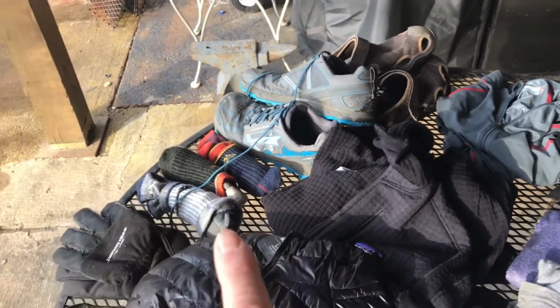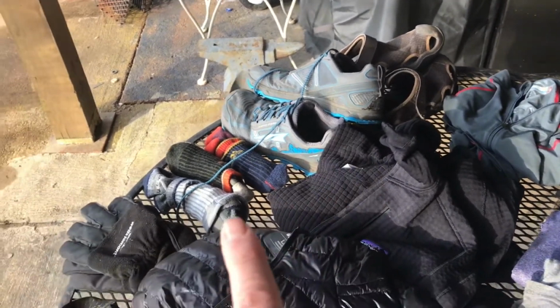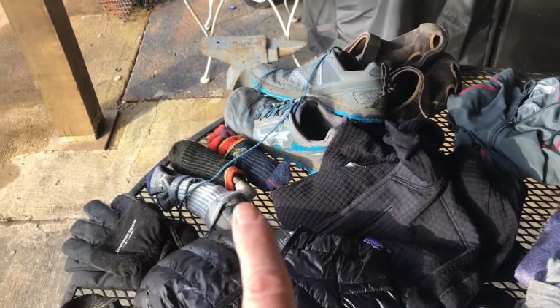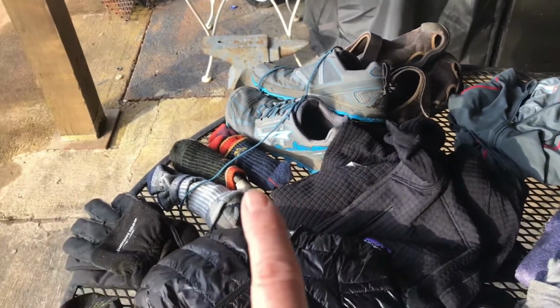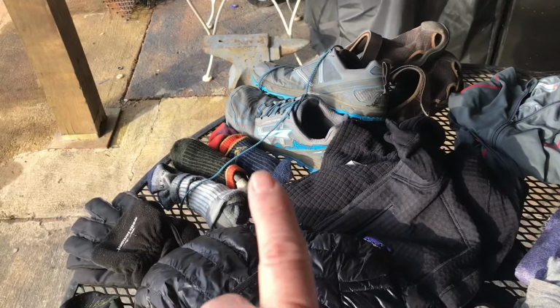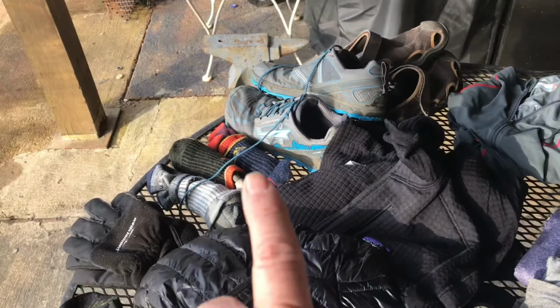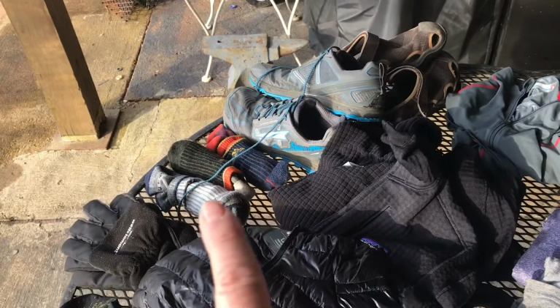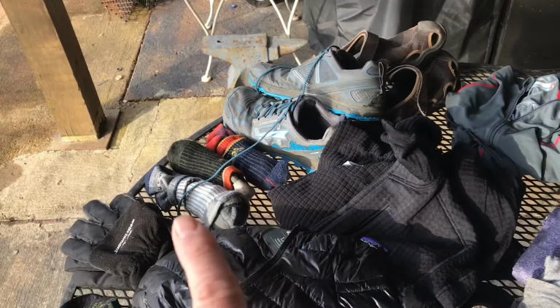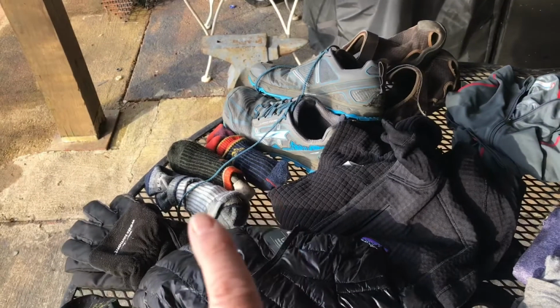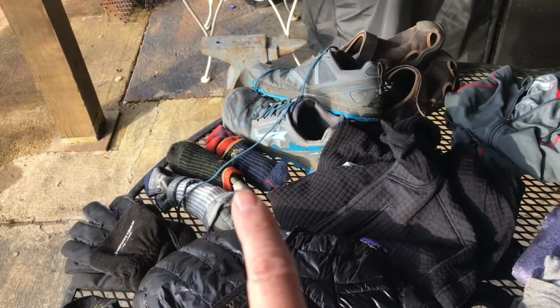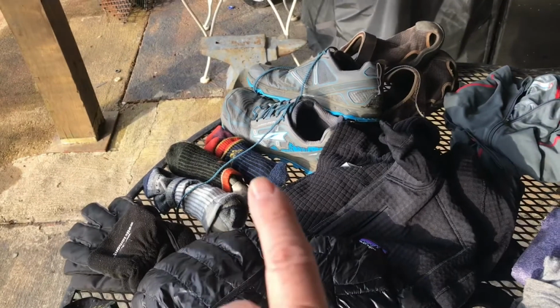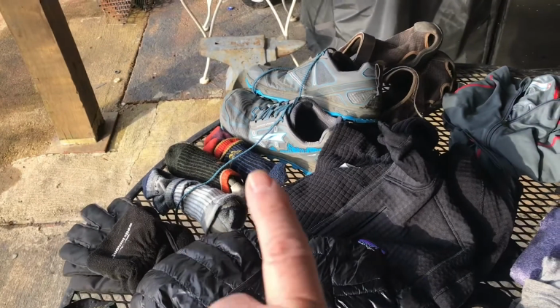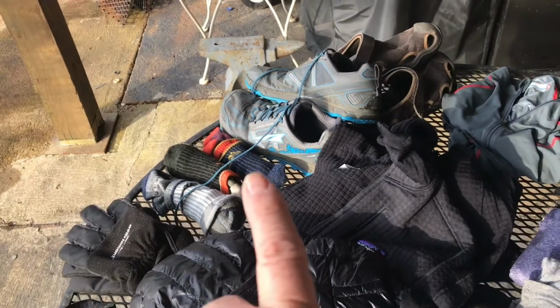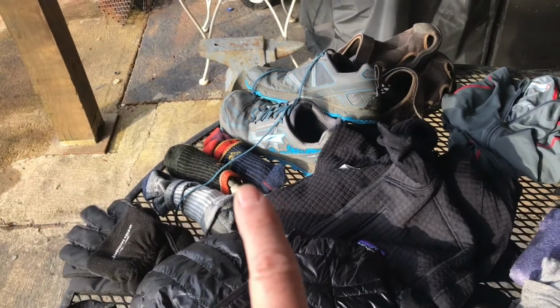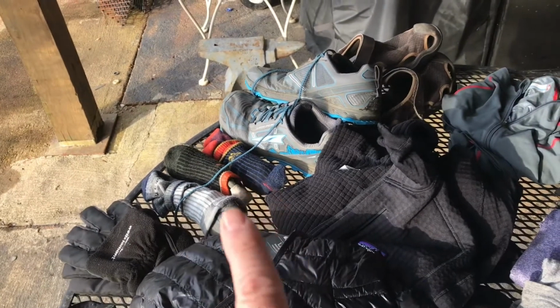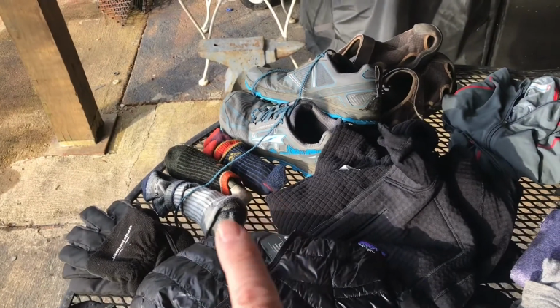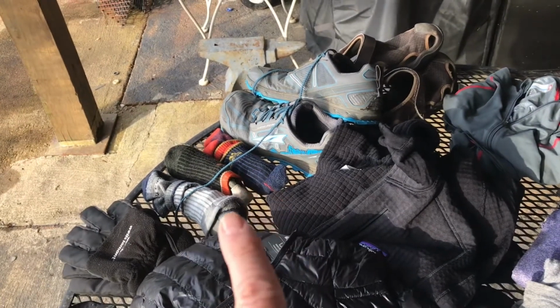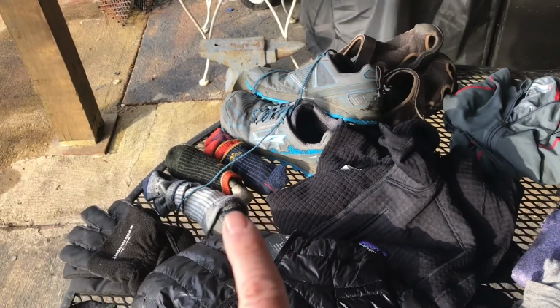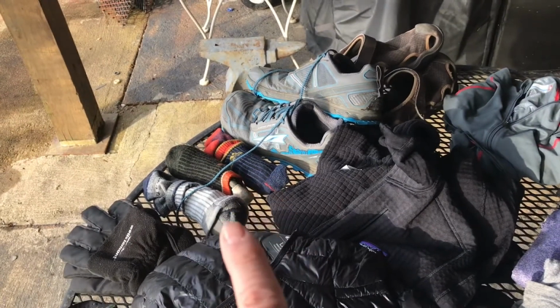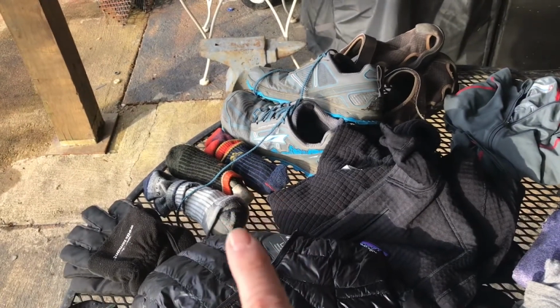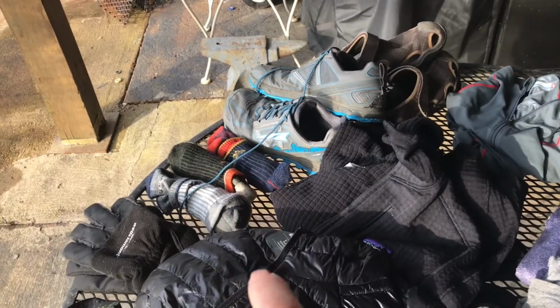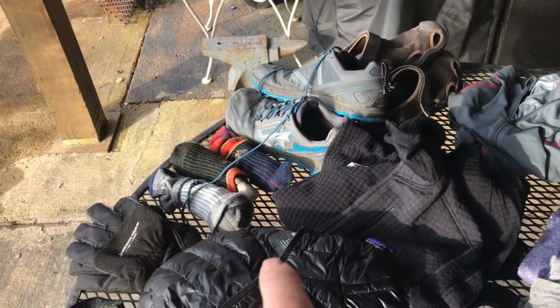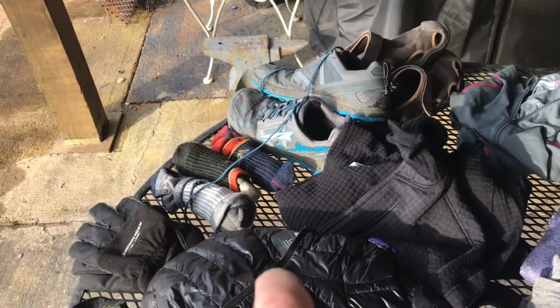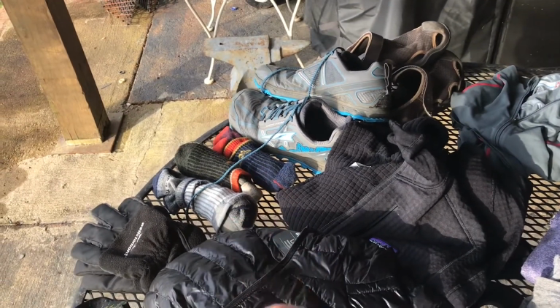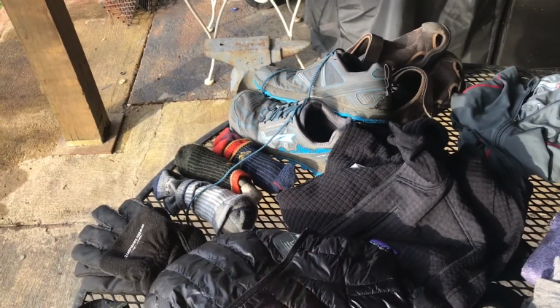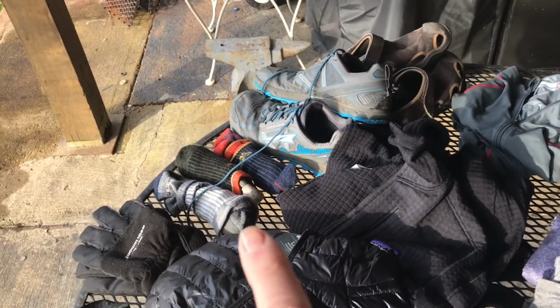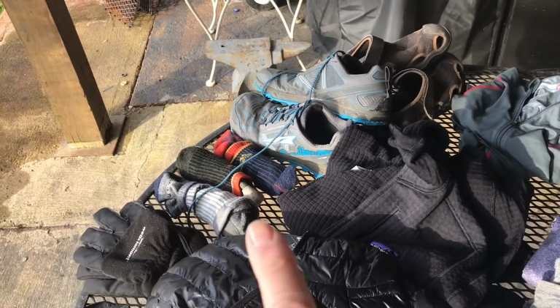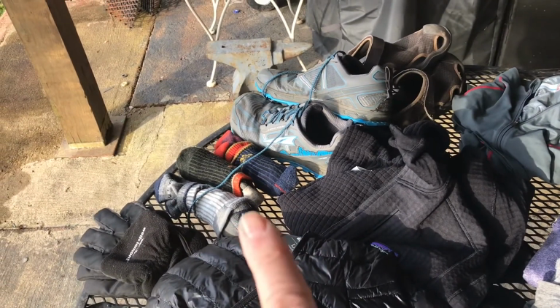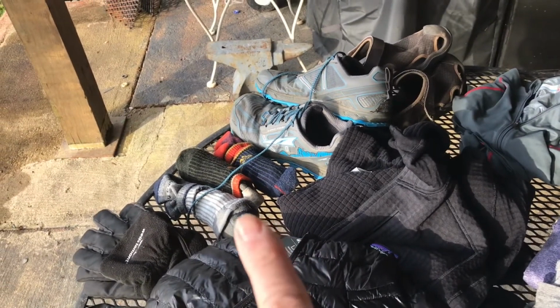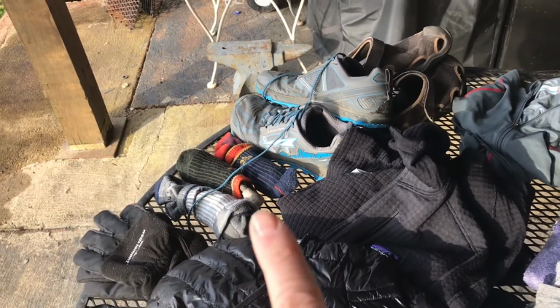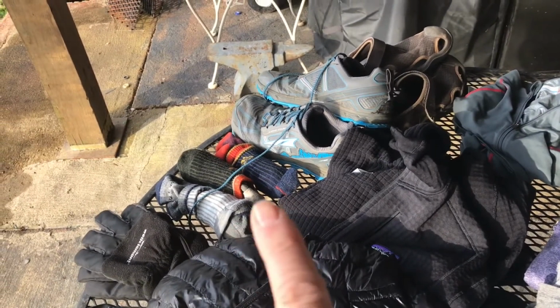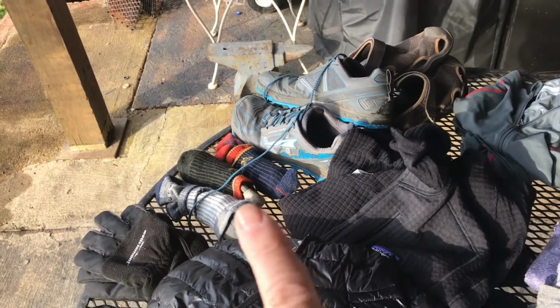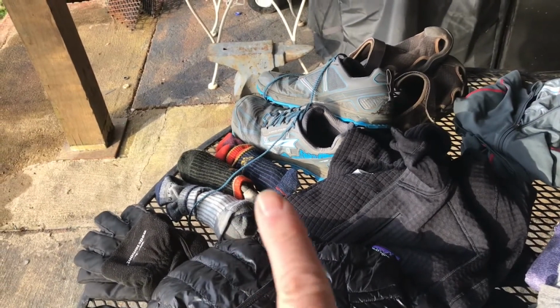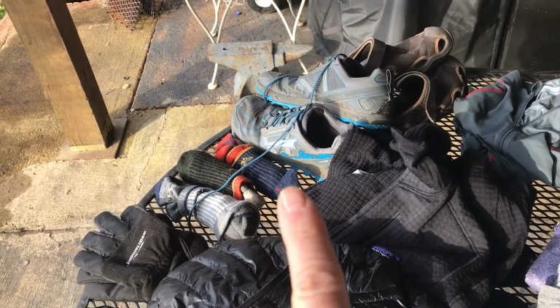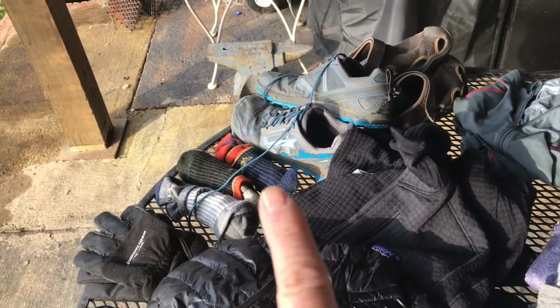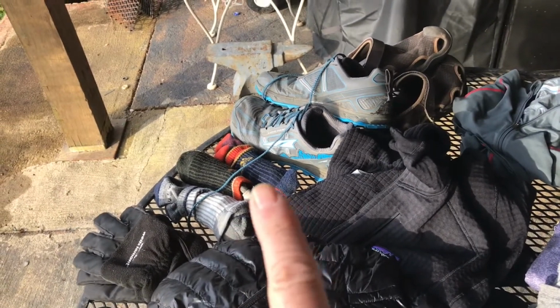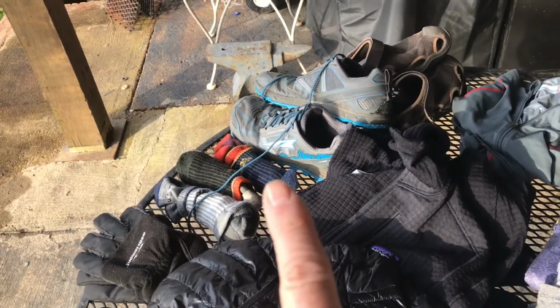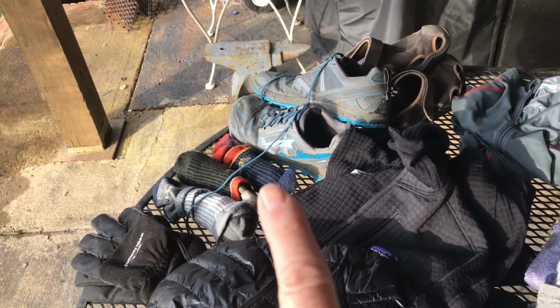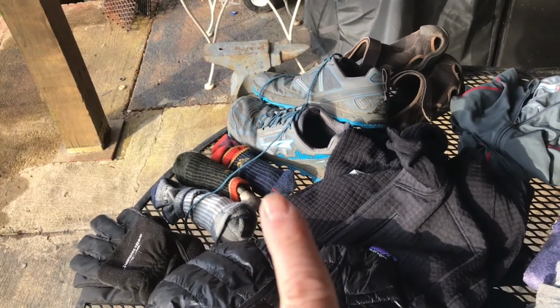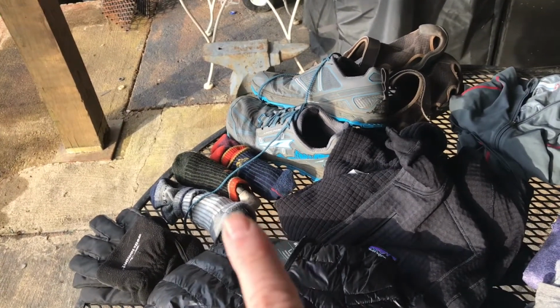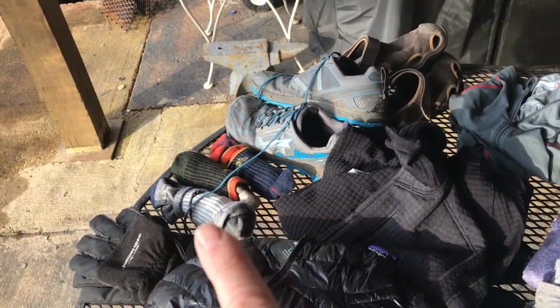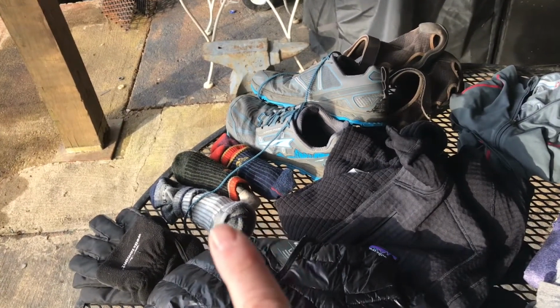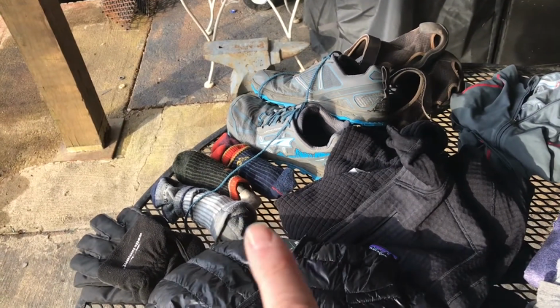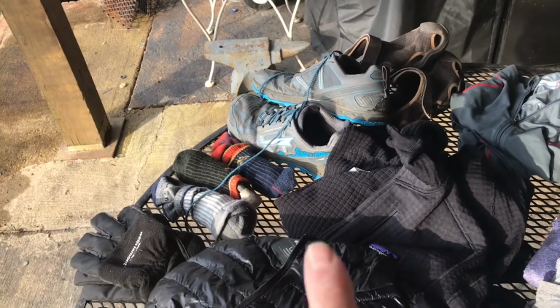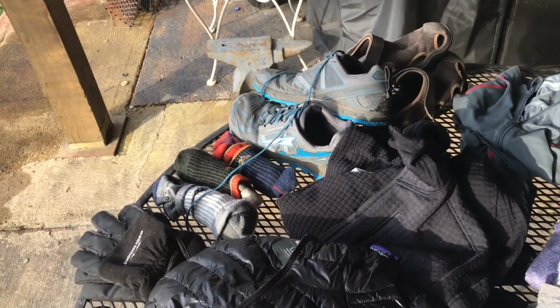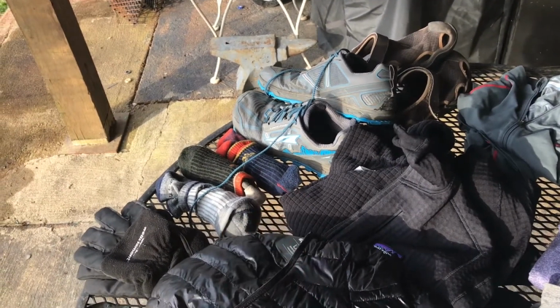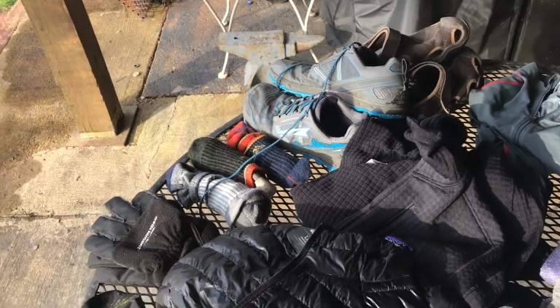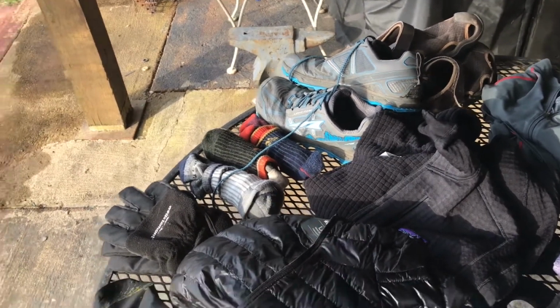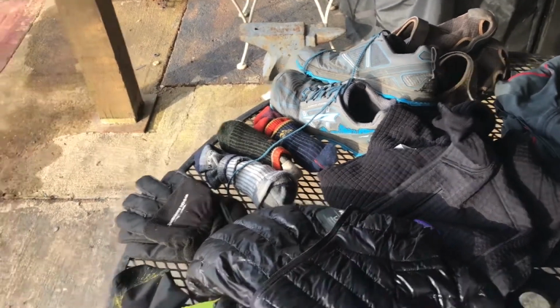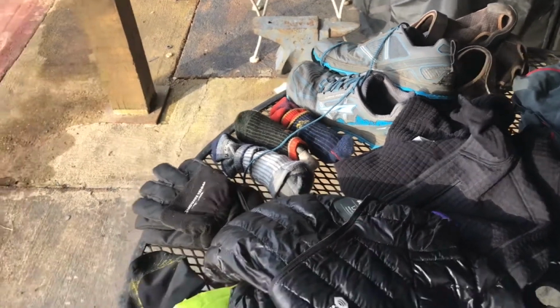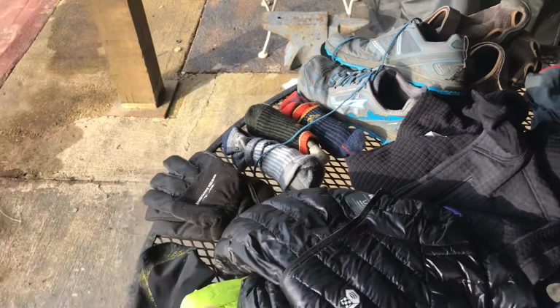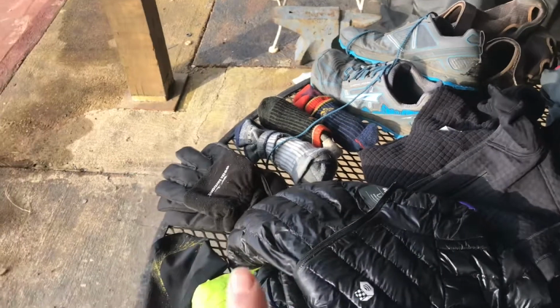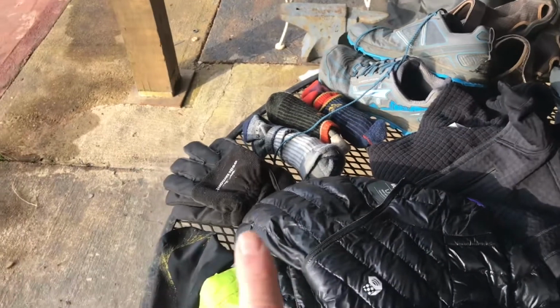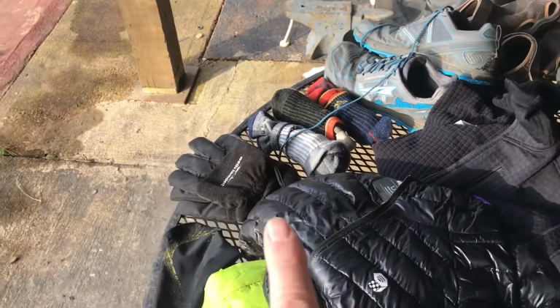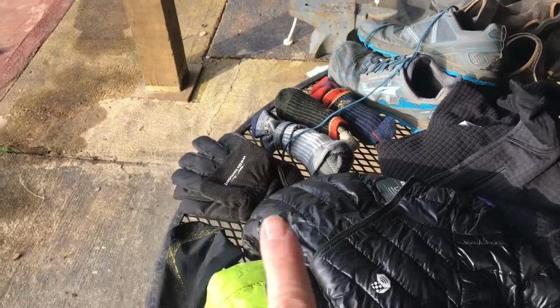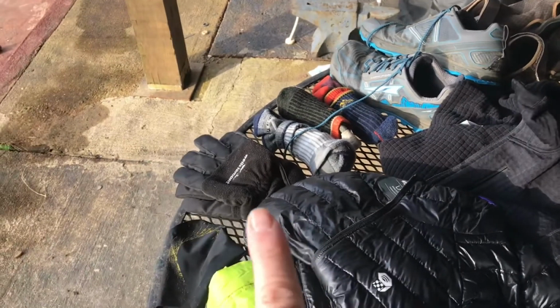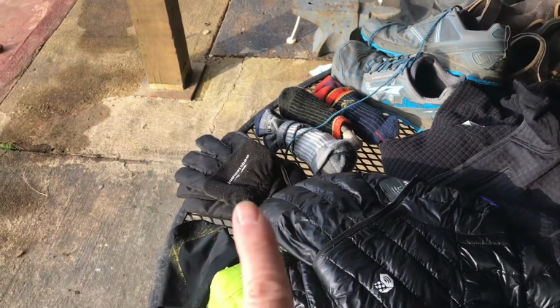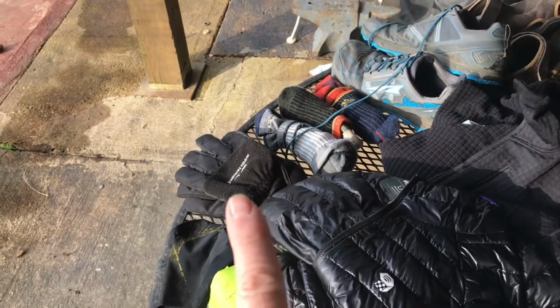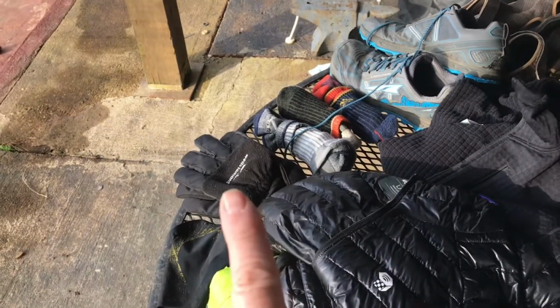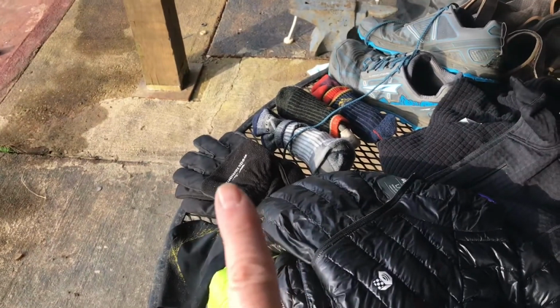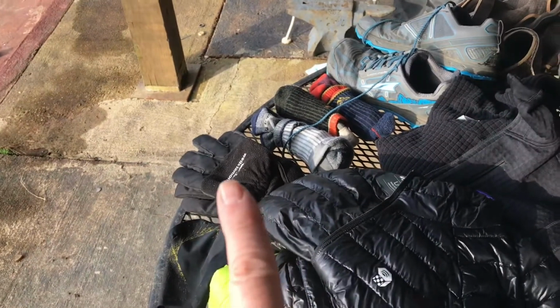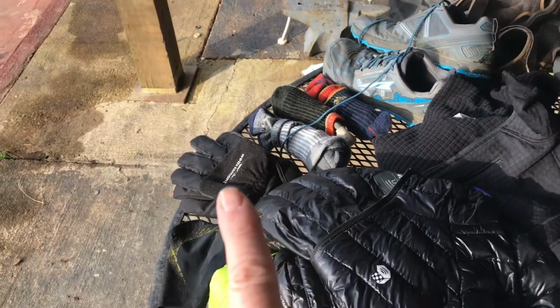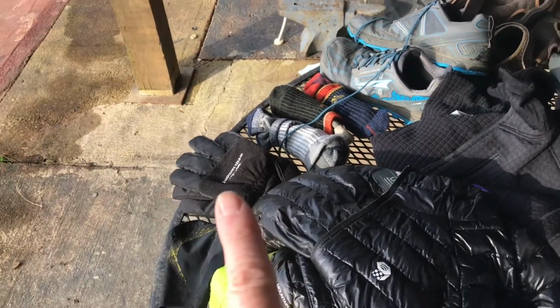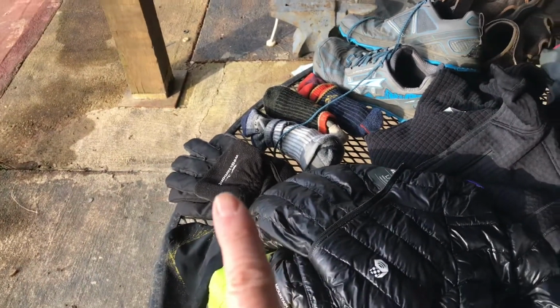I carry three pairs of Darn Tough socks — two to hike in and one to sleep in. And a pair of gloves.